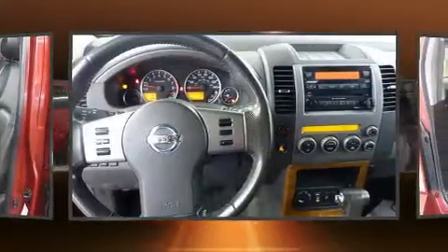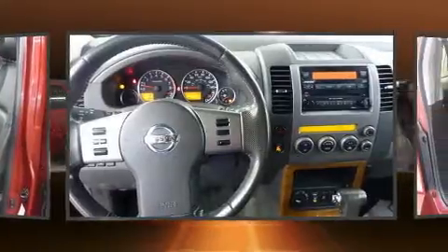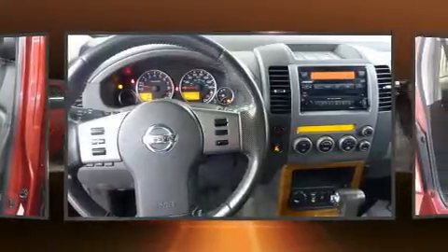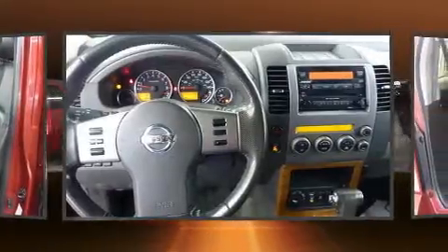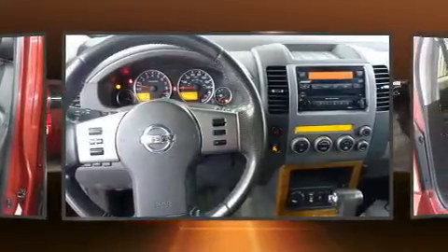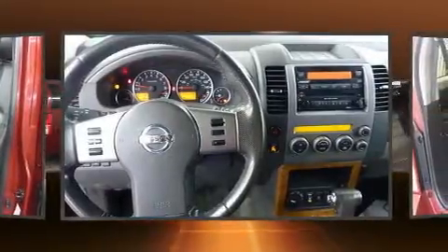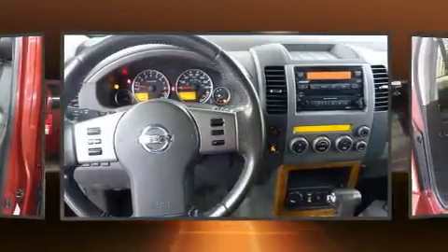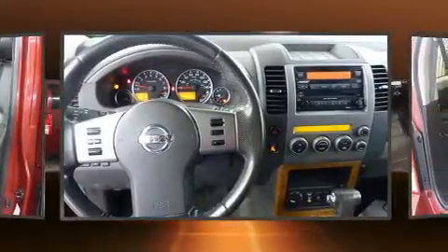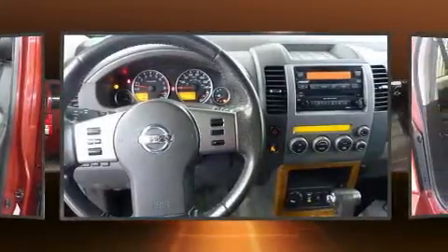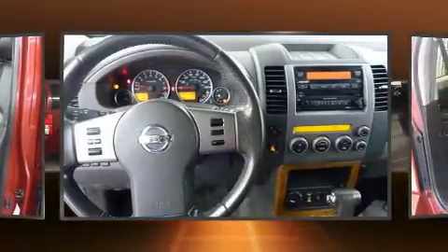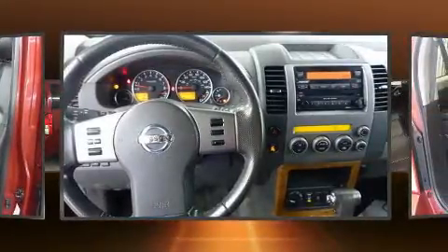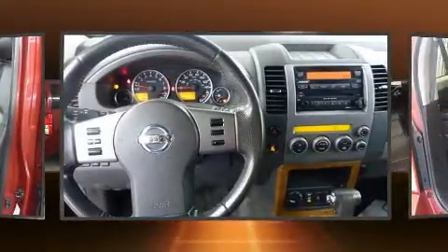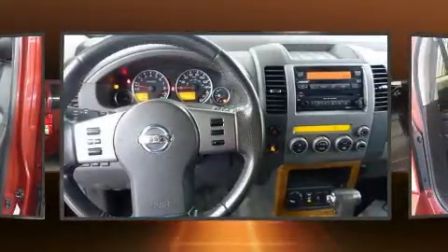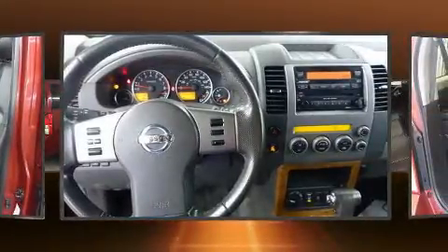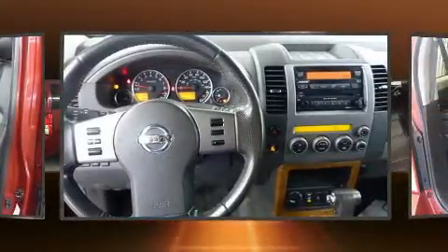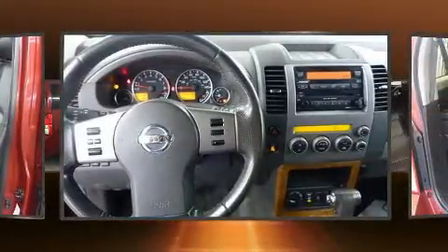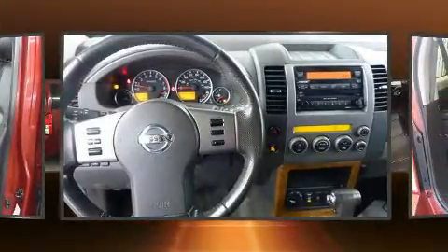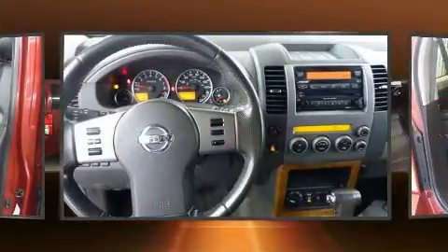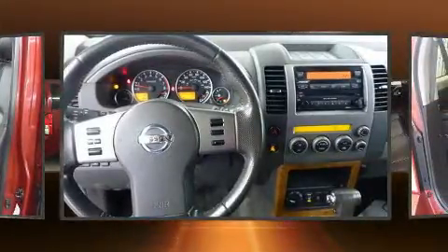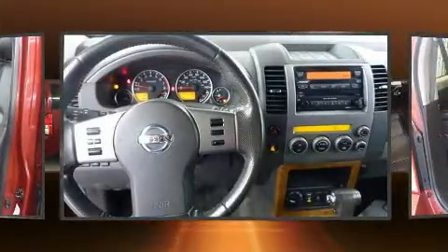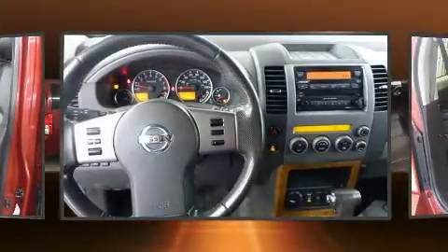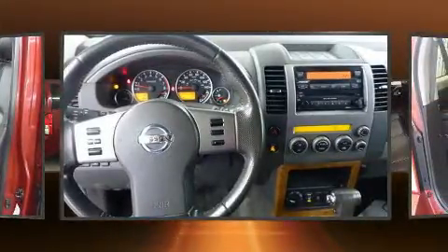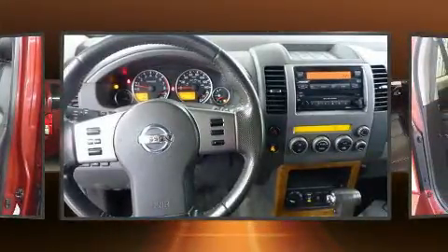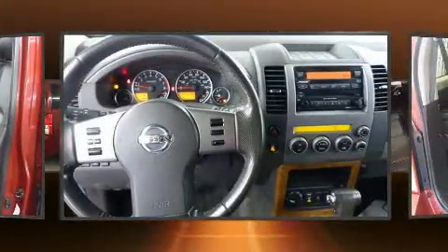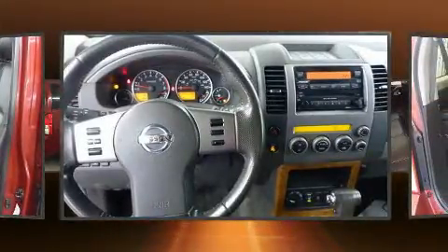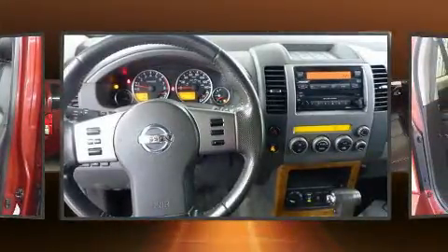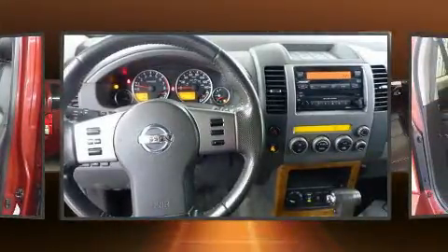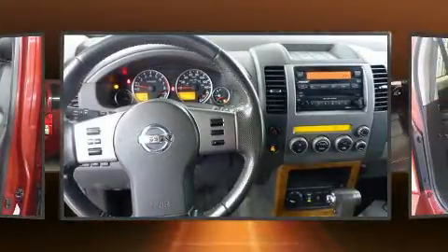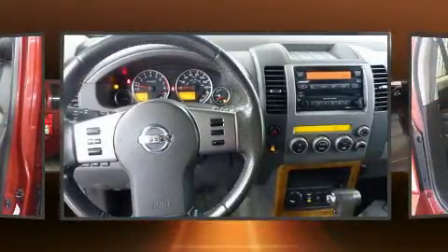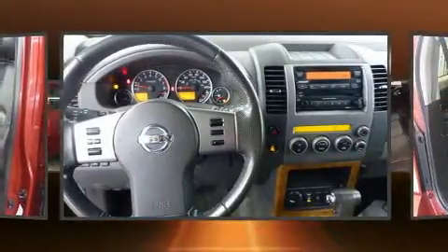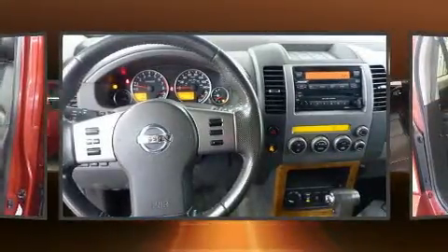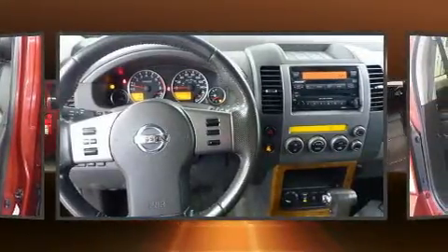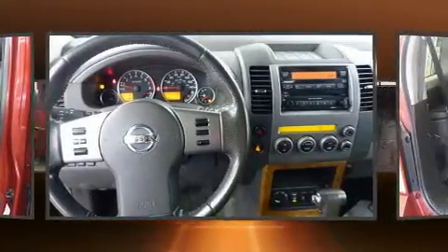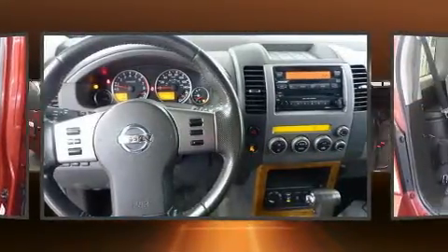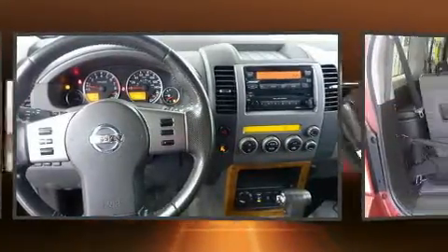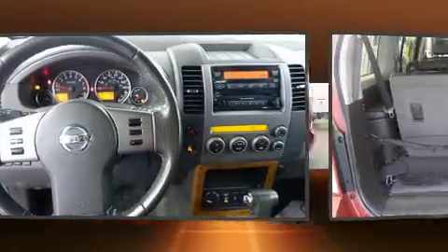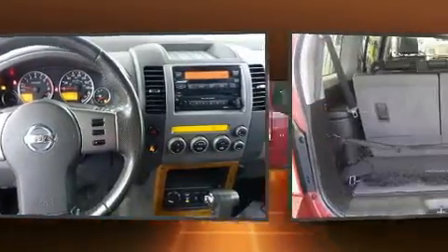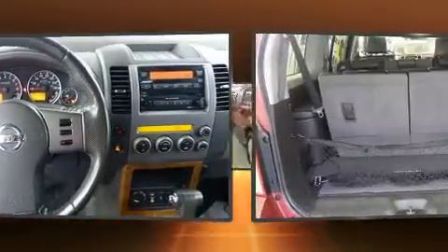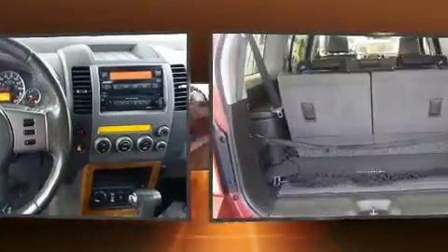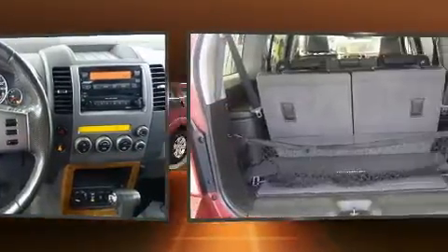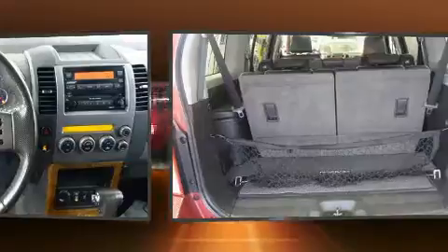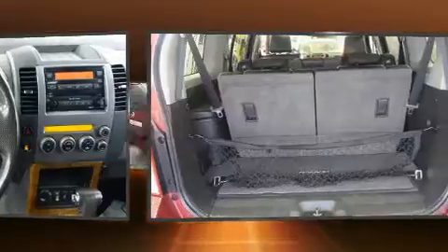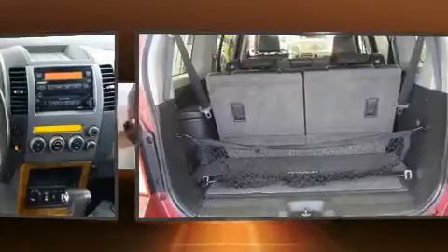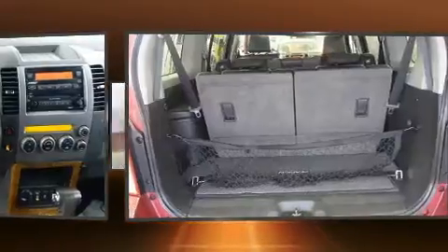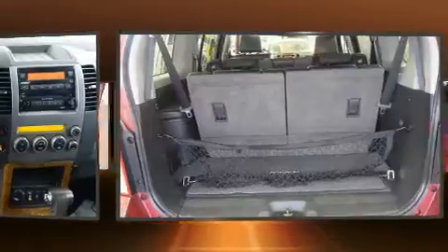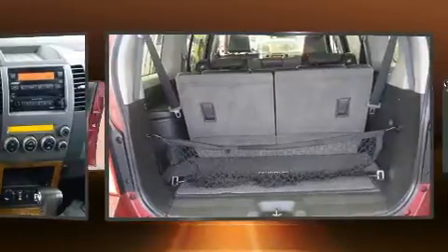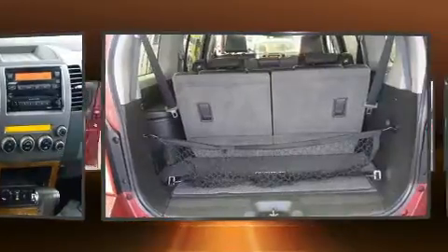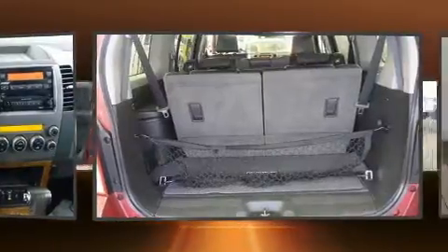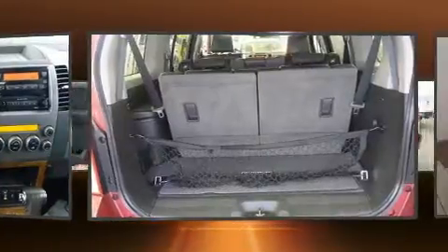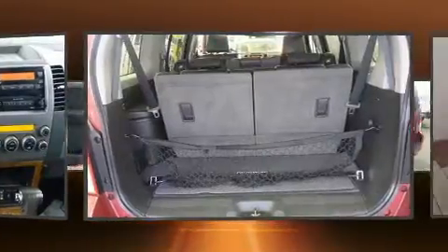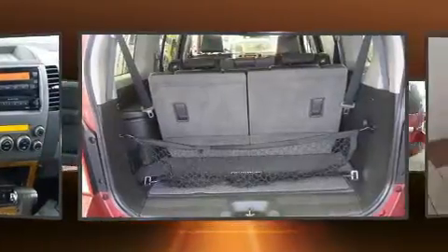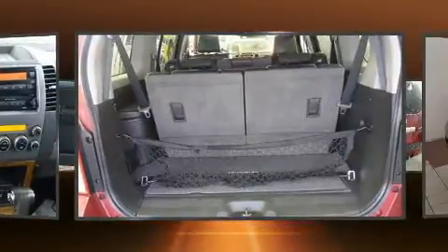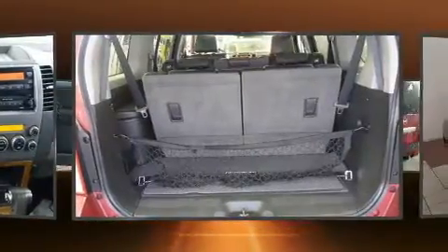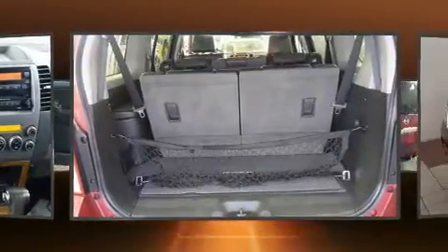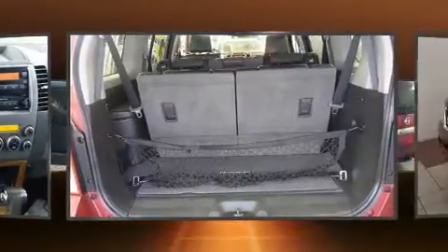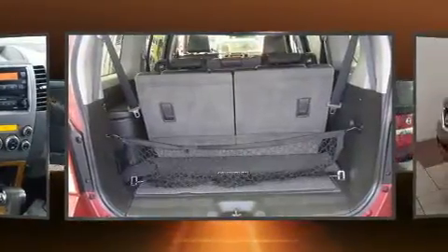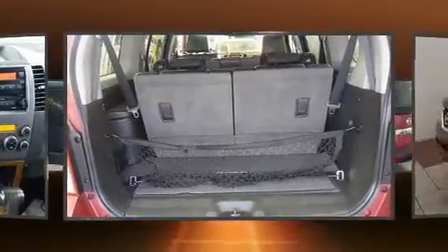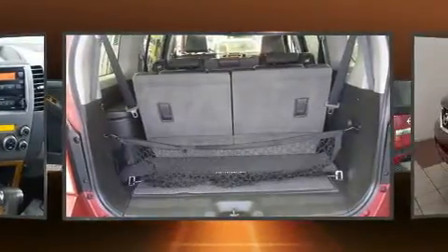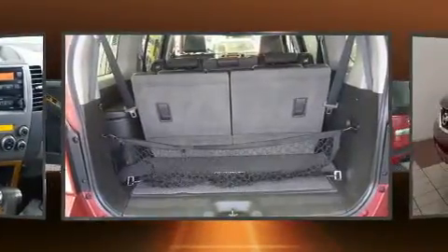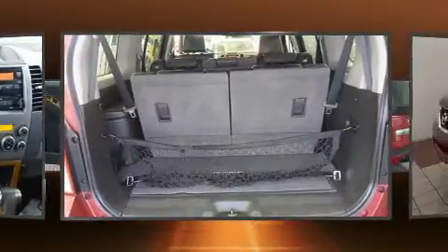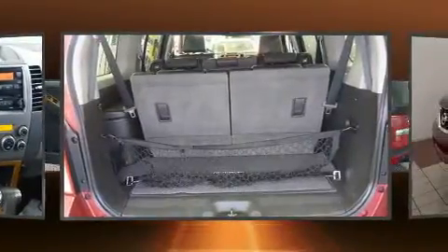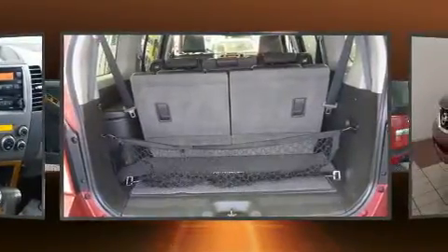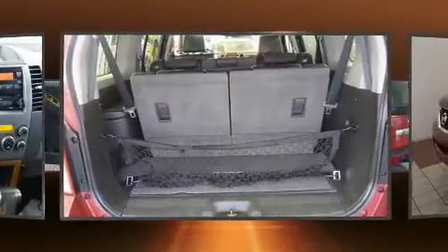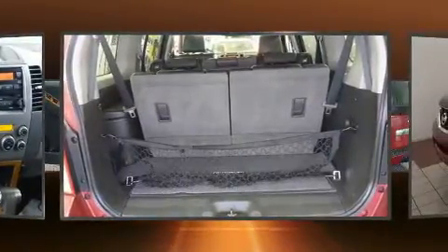Top features include power front seats, power door mirrors and heated door mirrors, adjustable pedals, and seat memory.